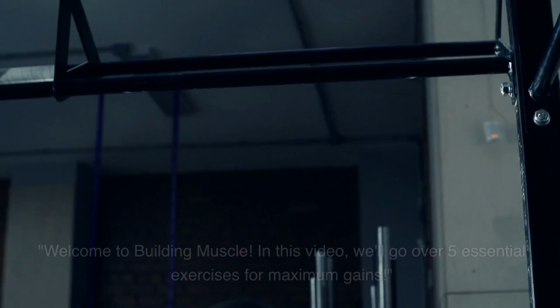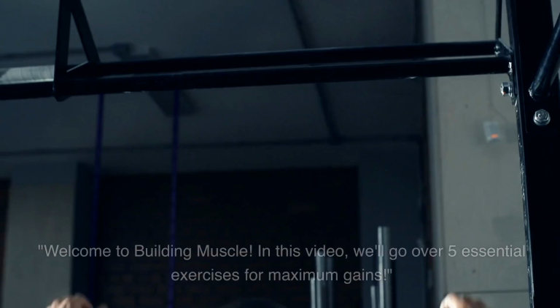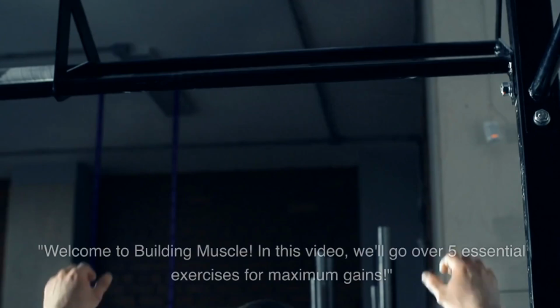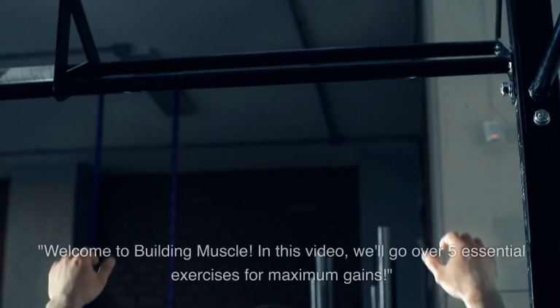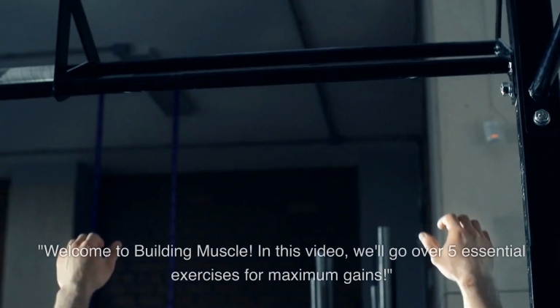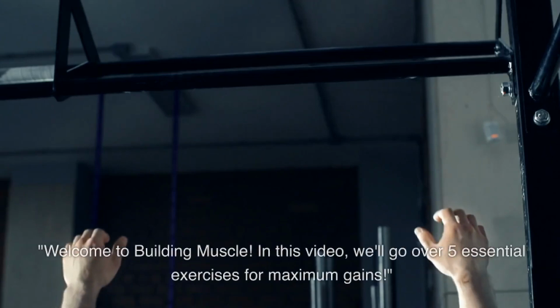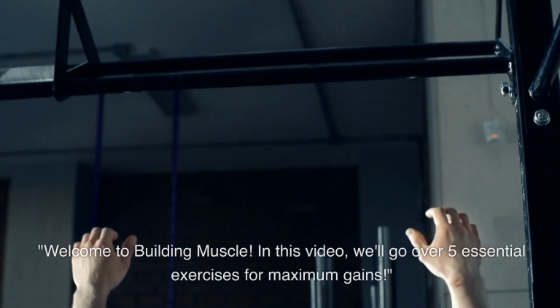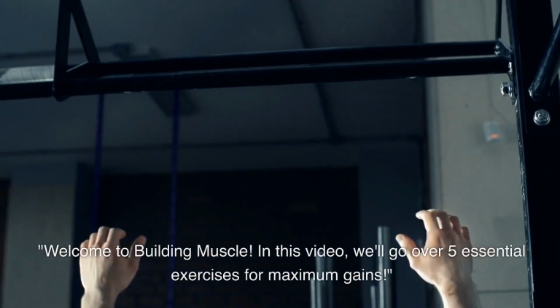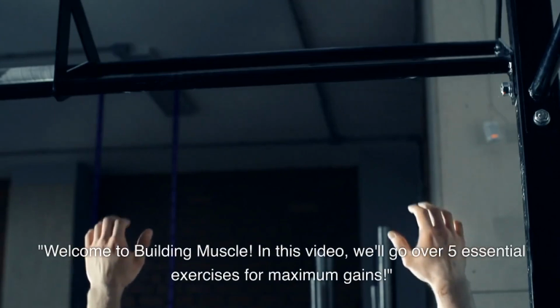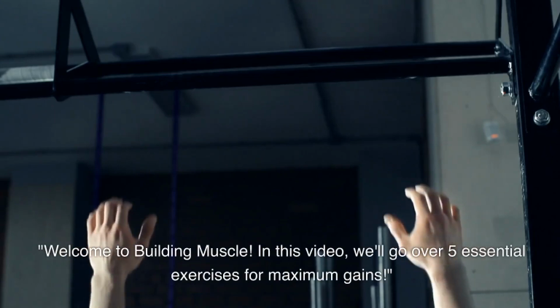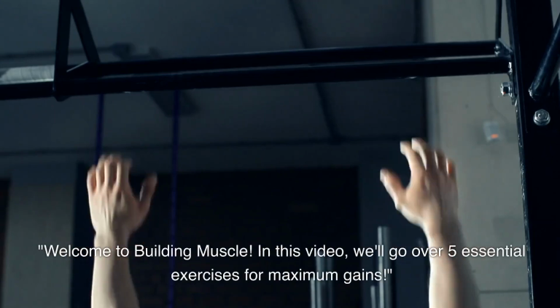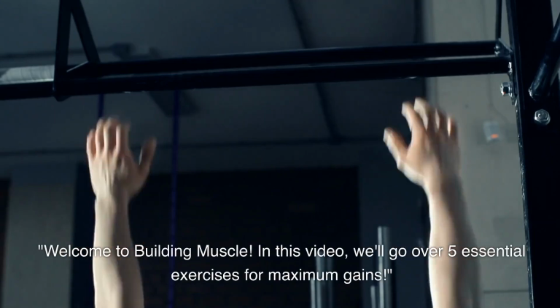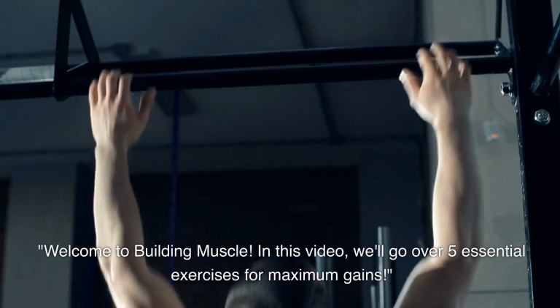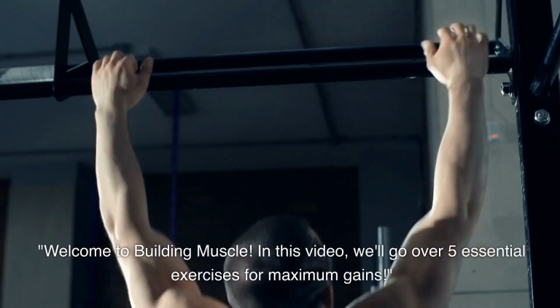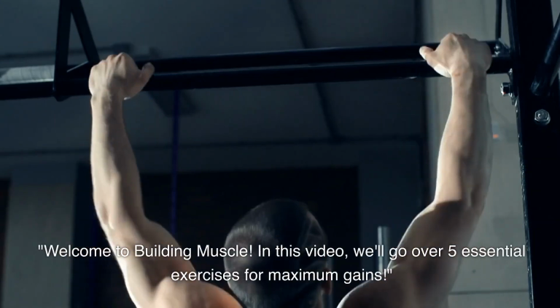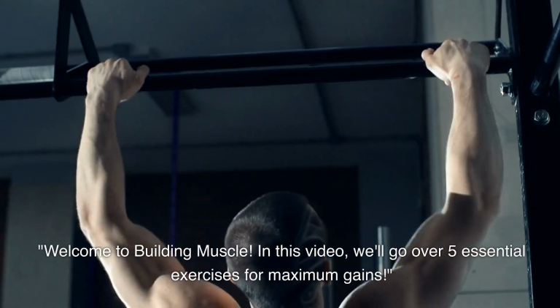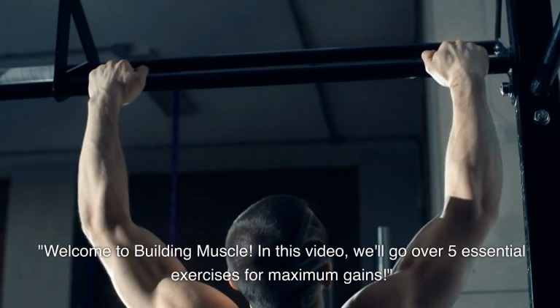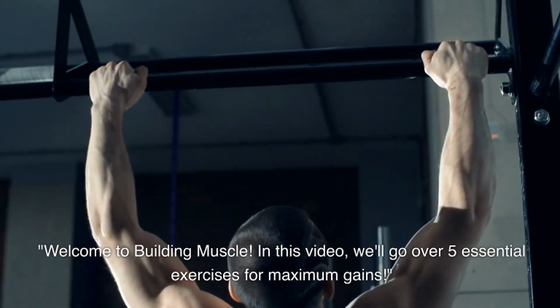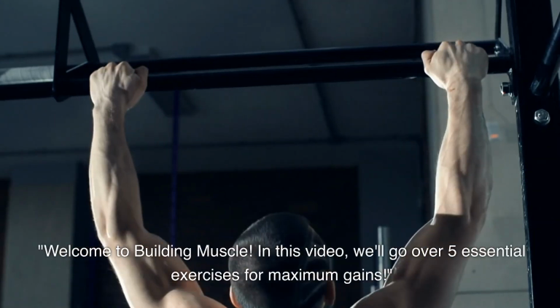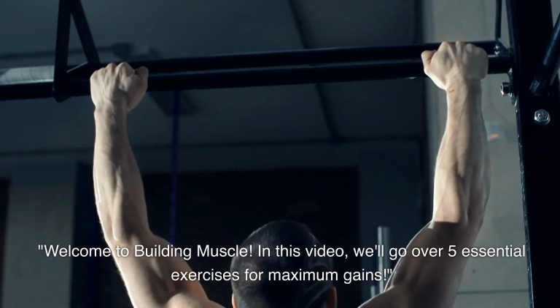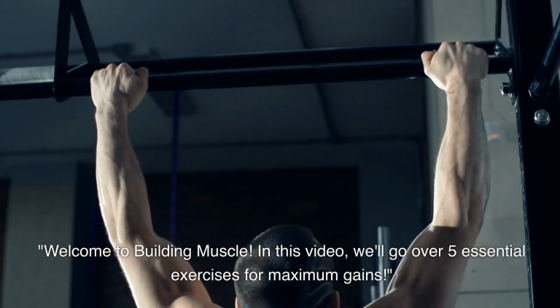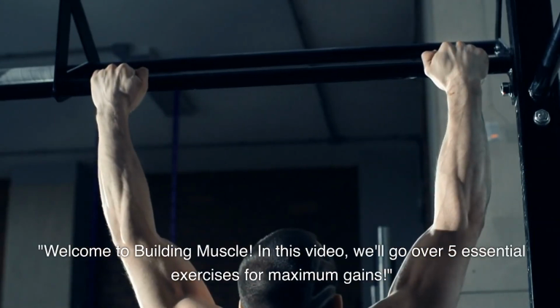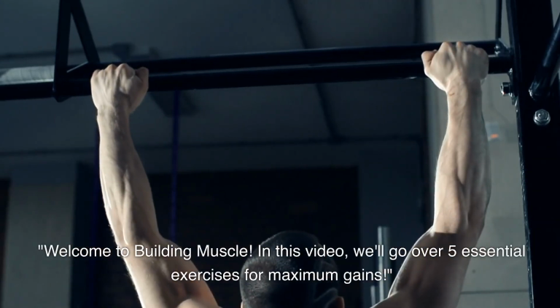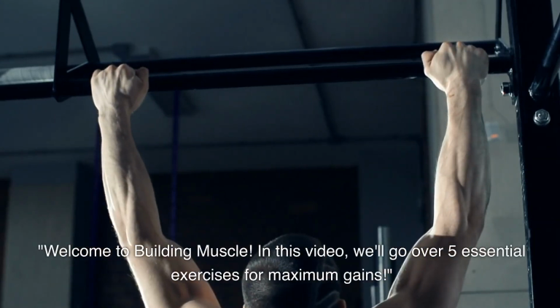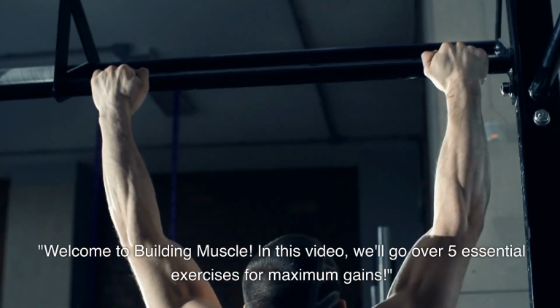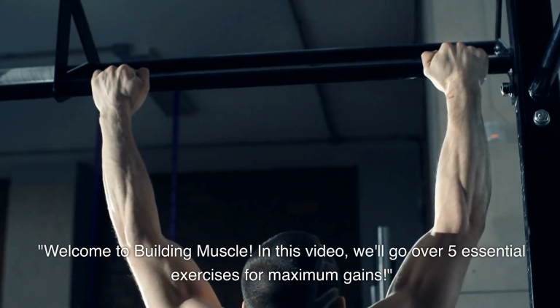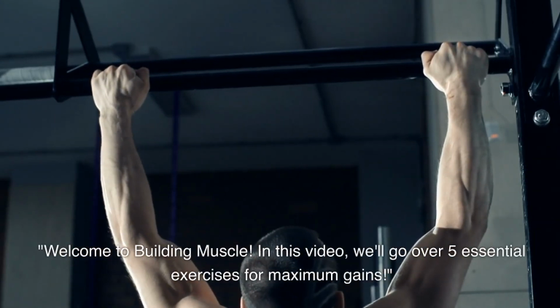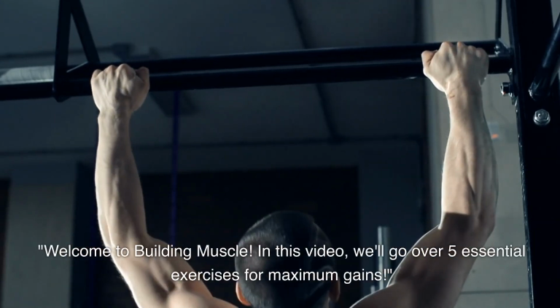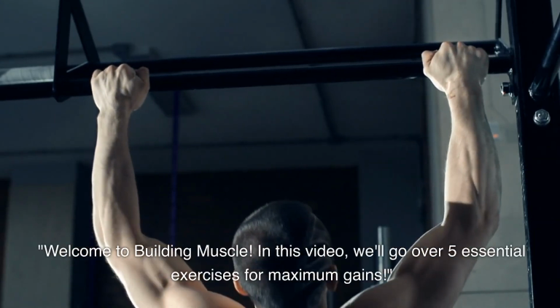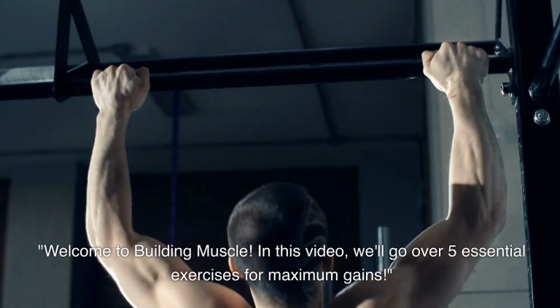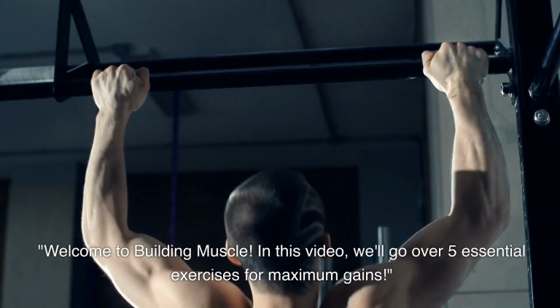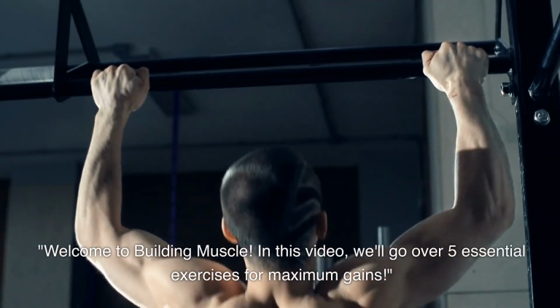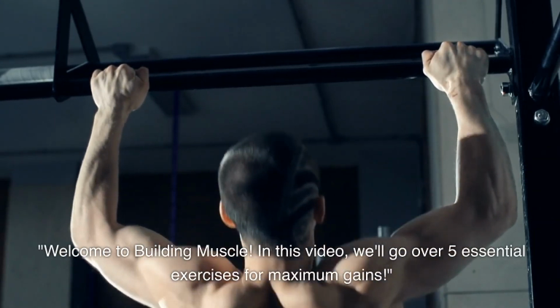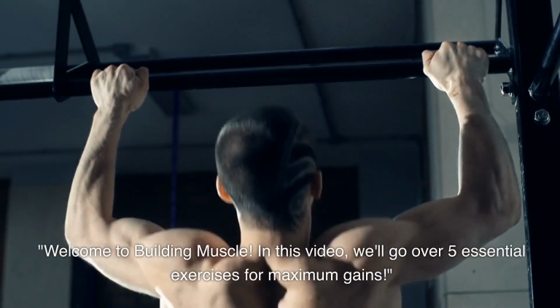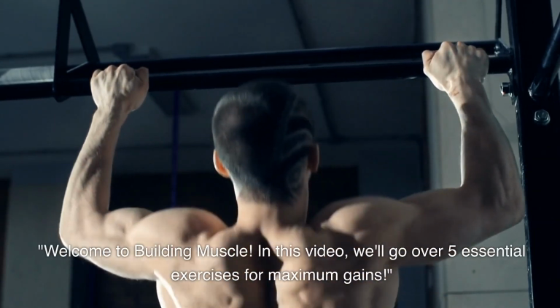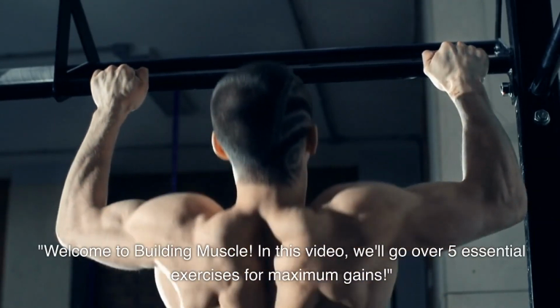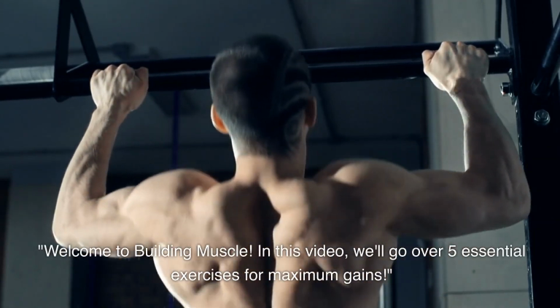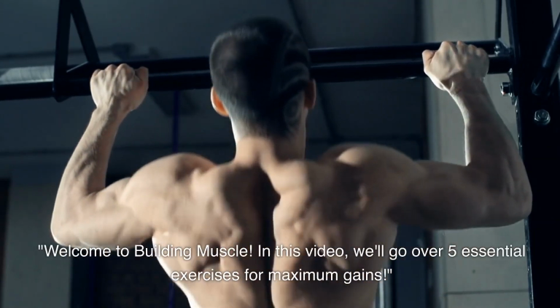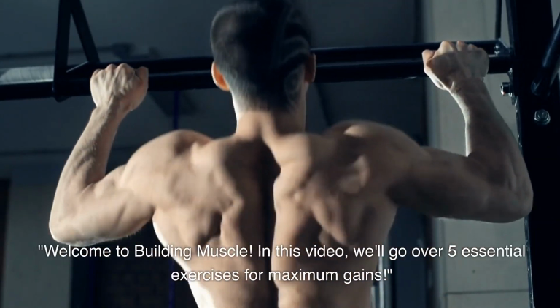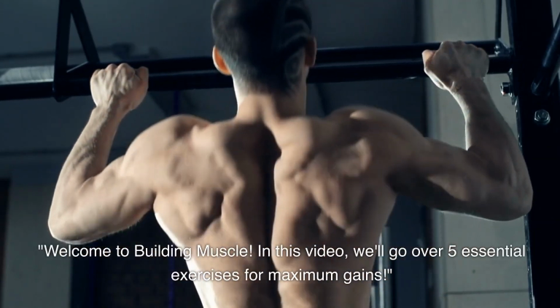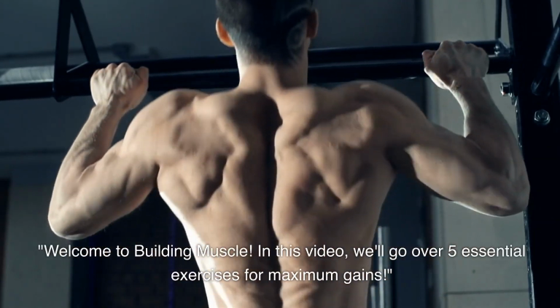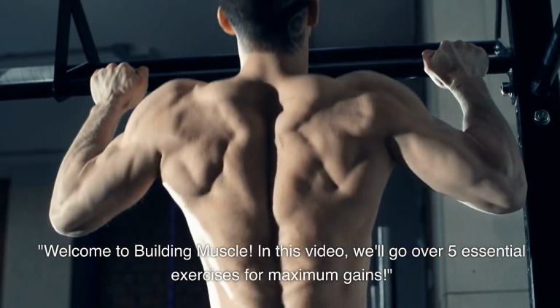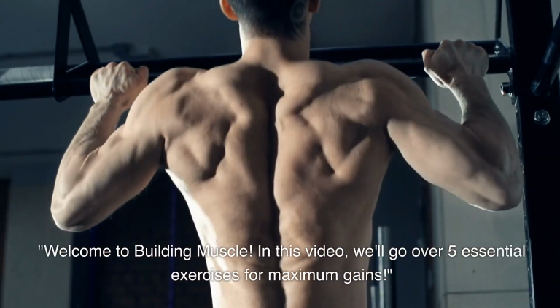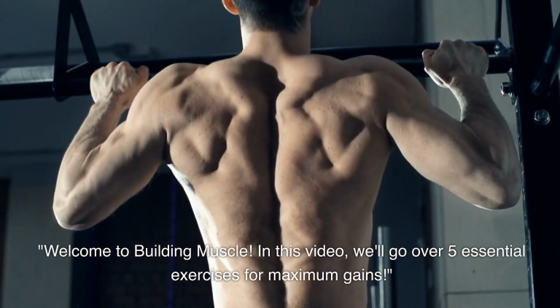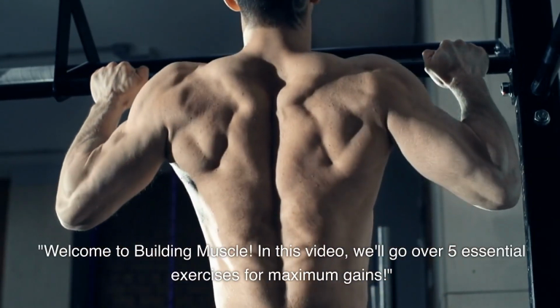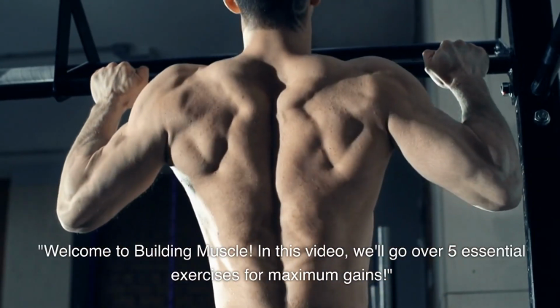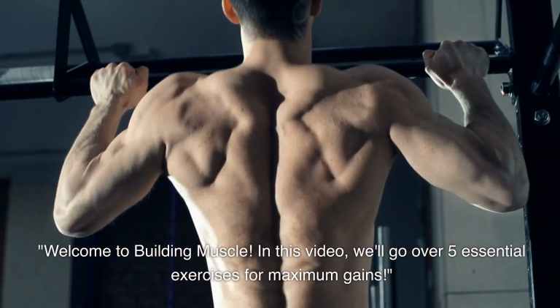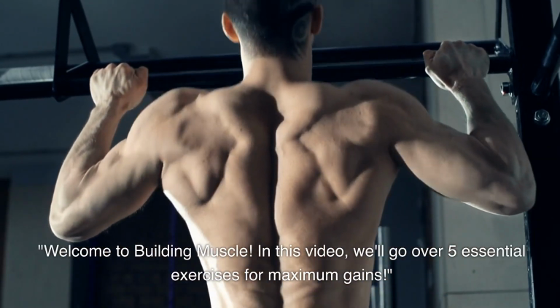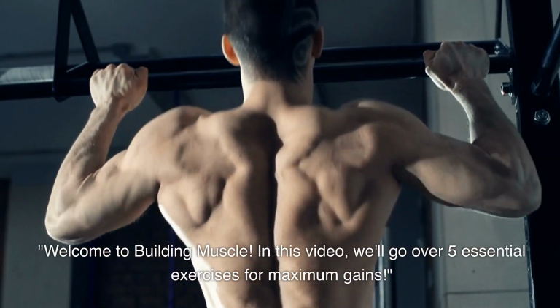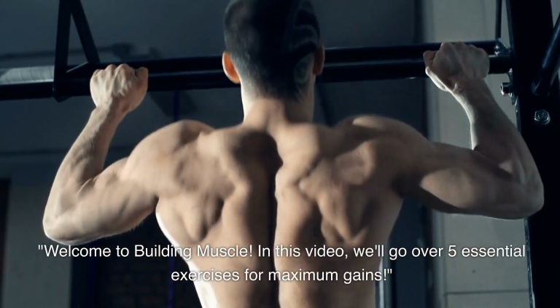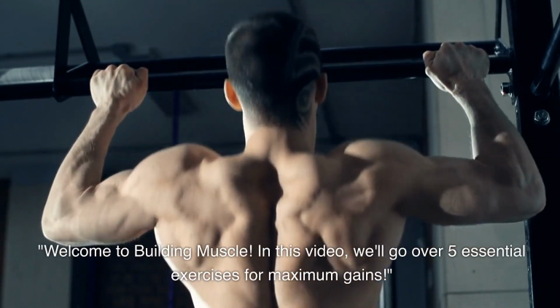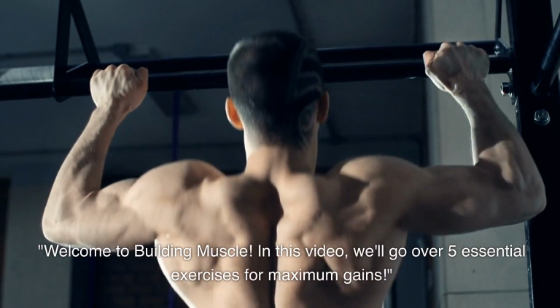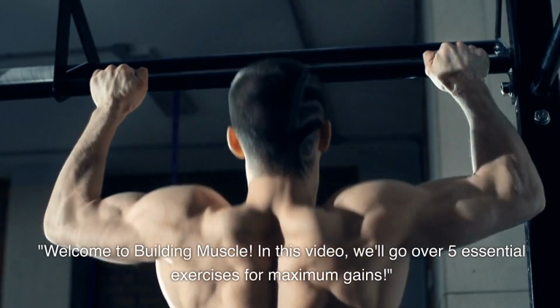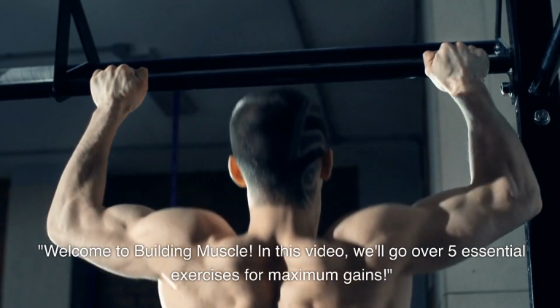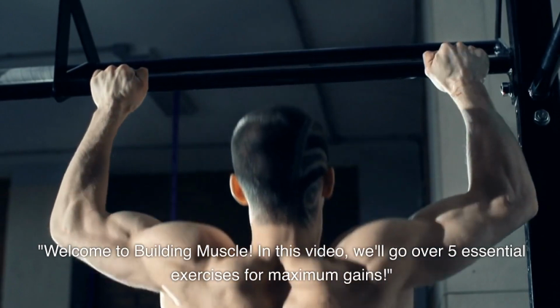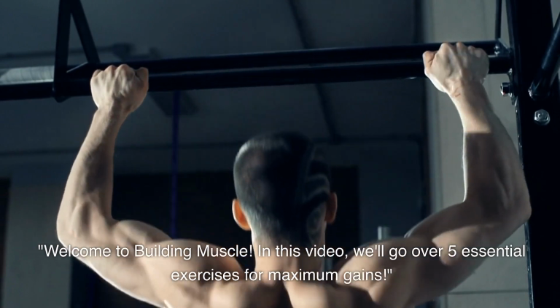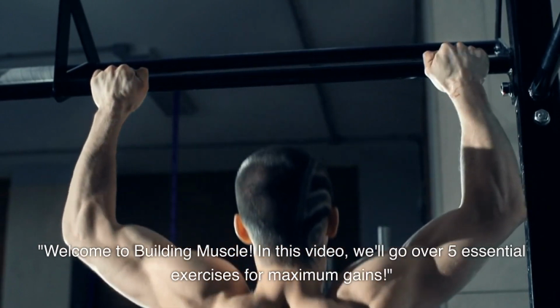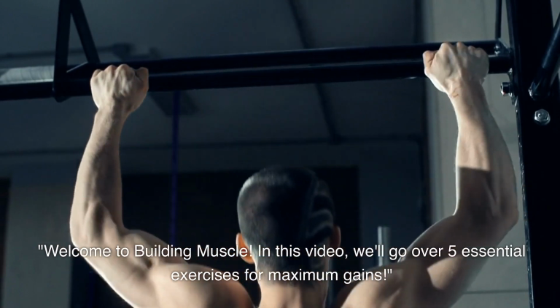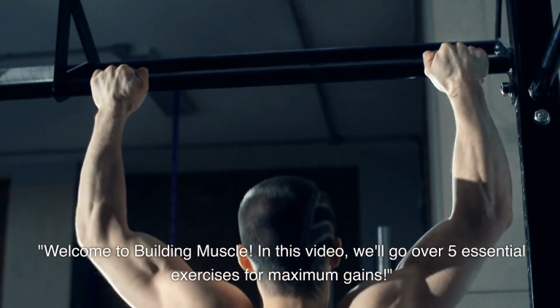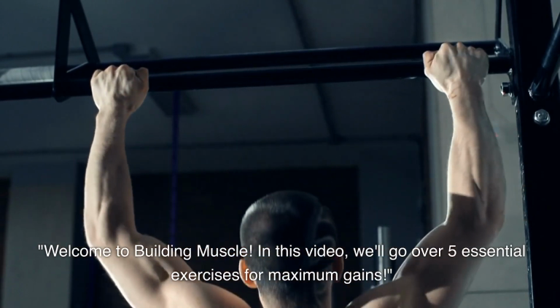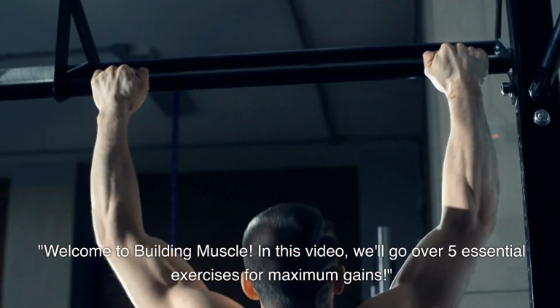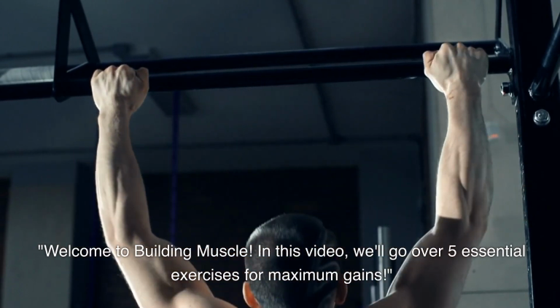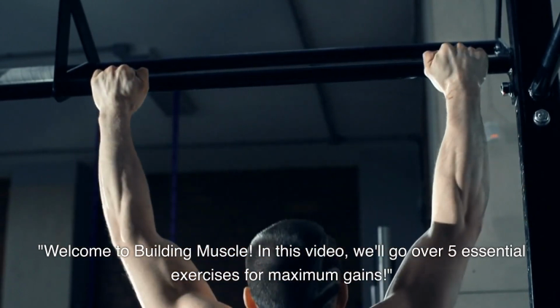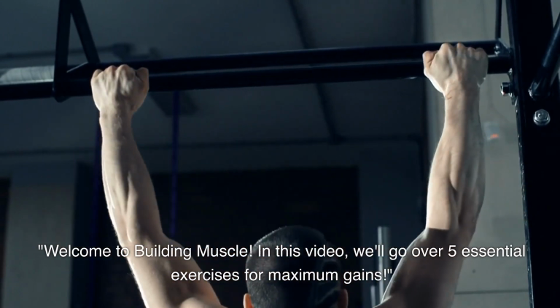Welcome to Building Muscle. In this video, we'll go over 5 essential exercises for maximum gains.